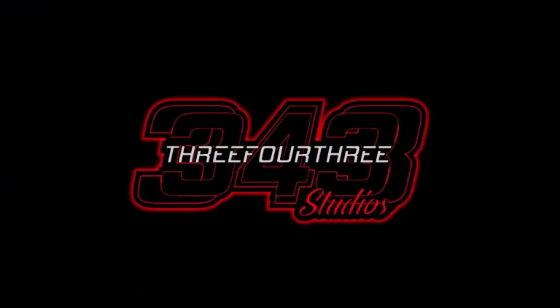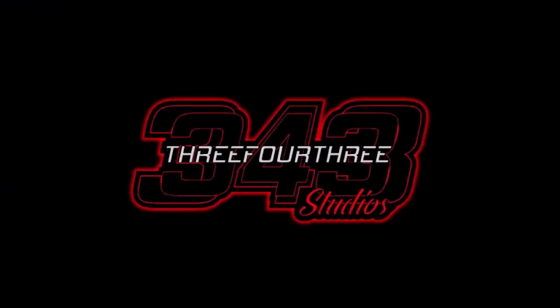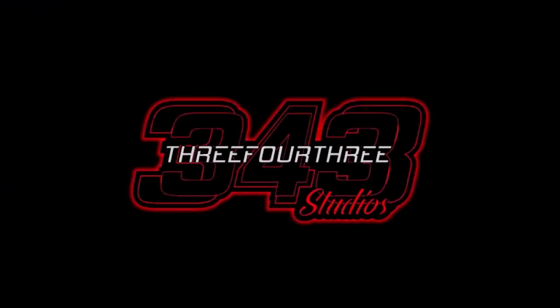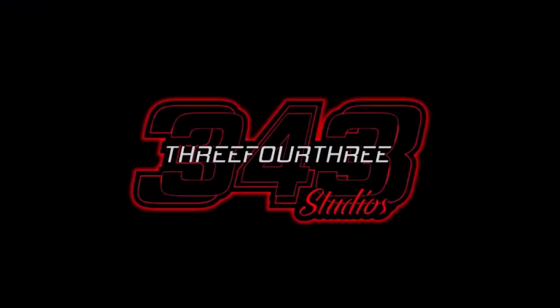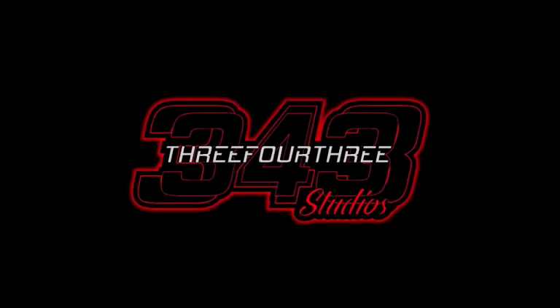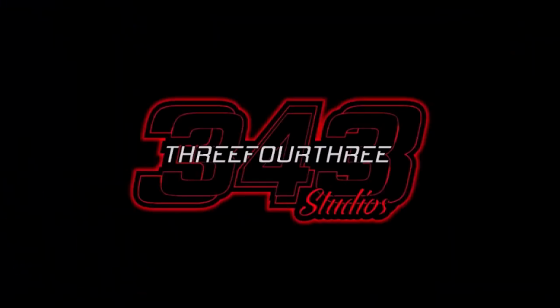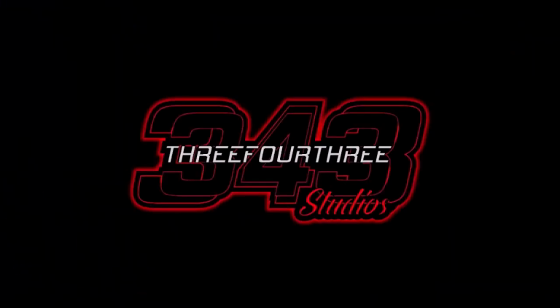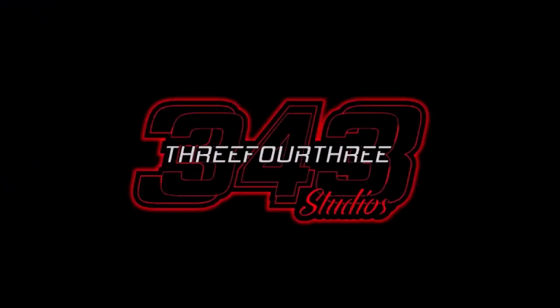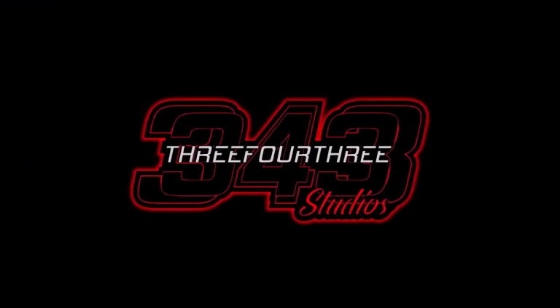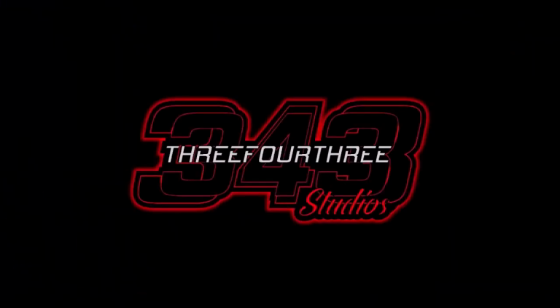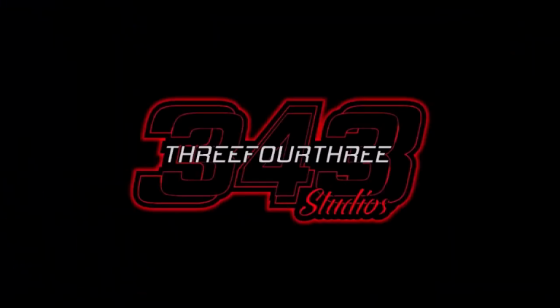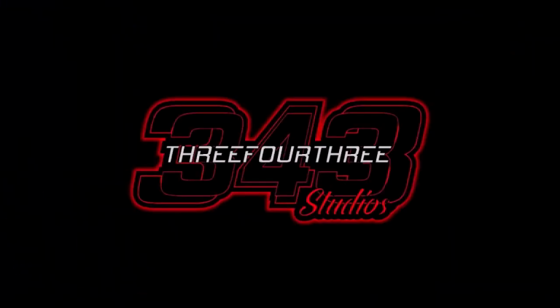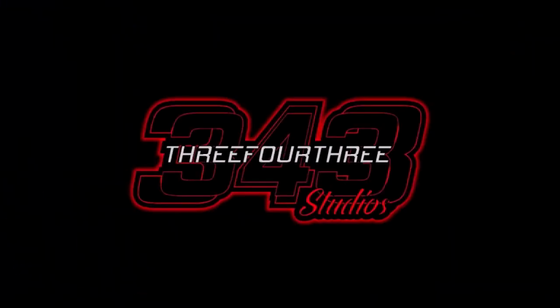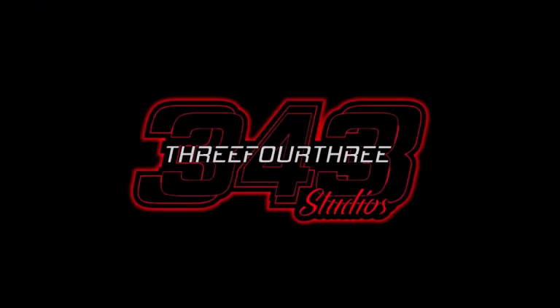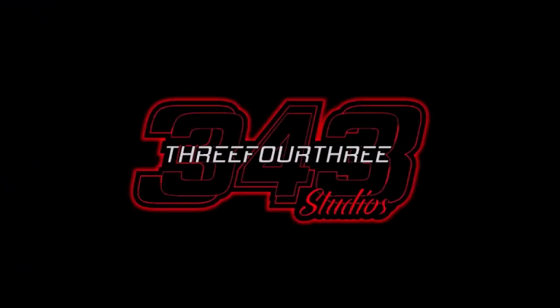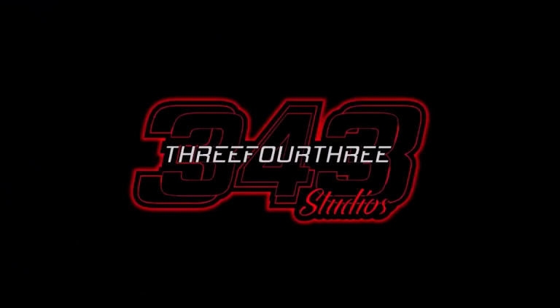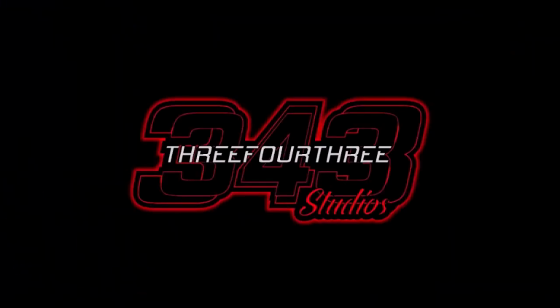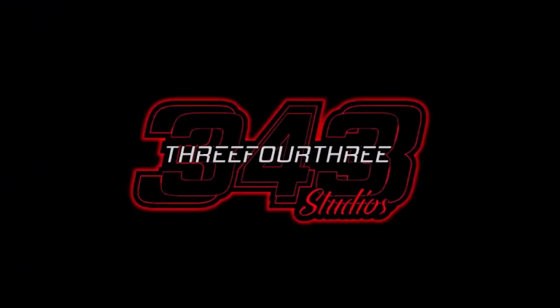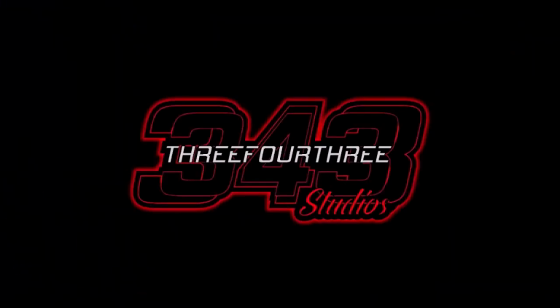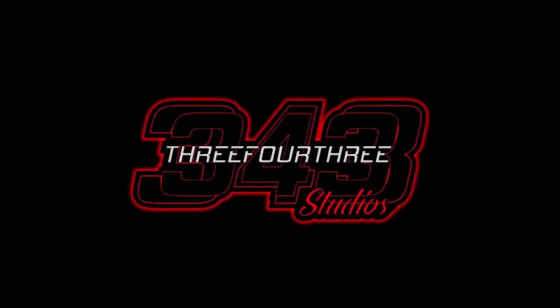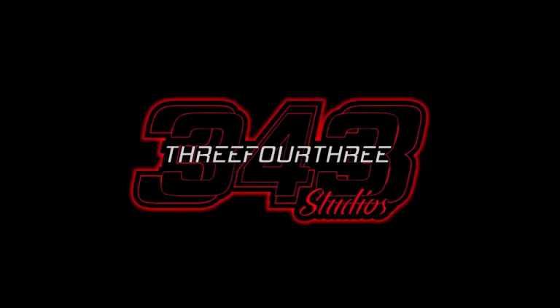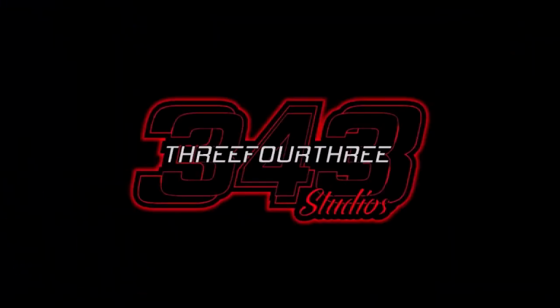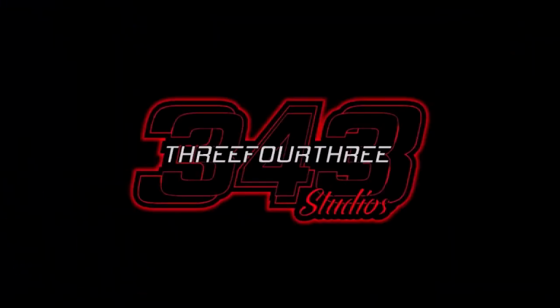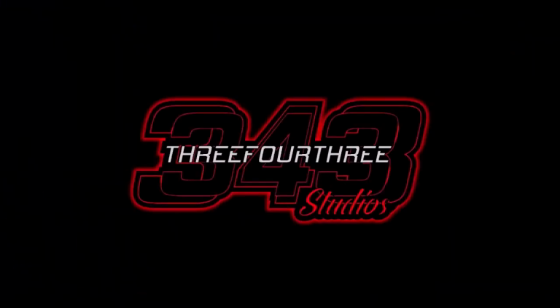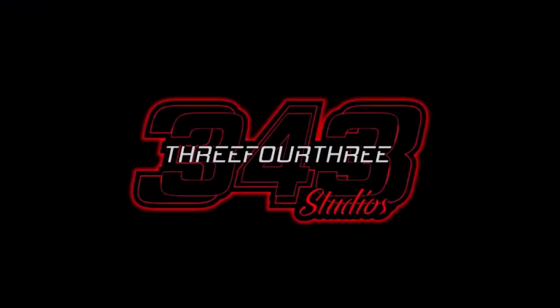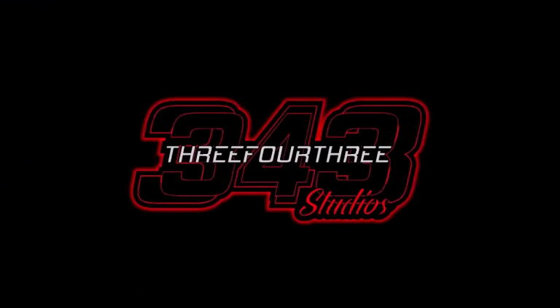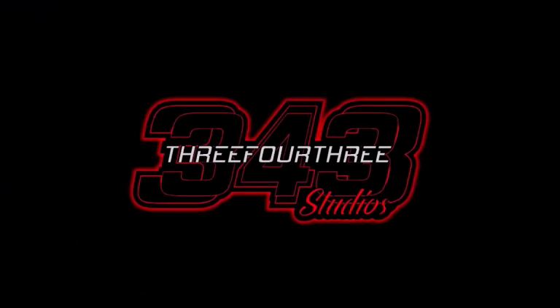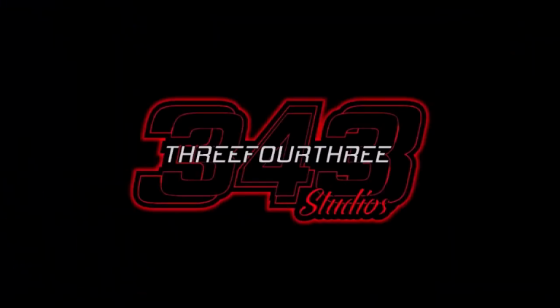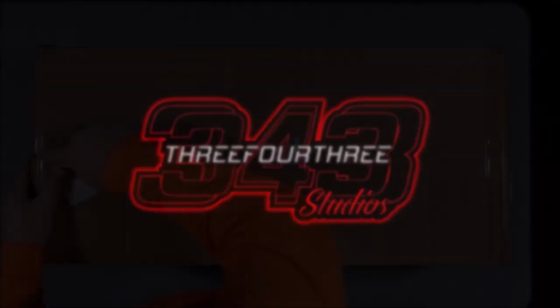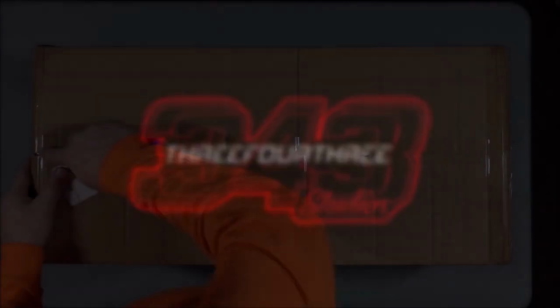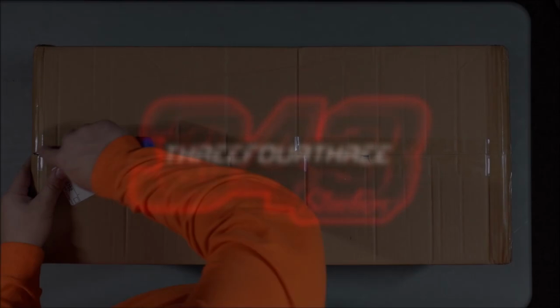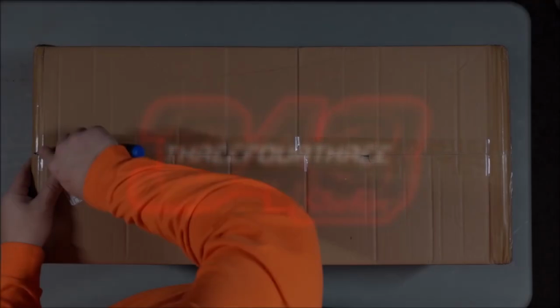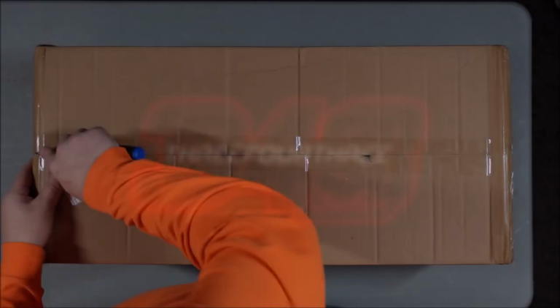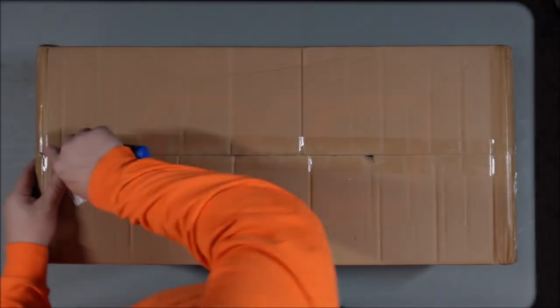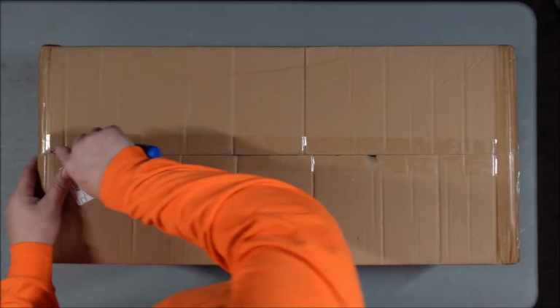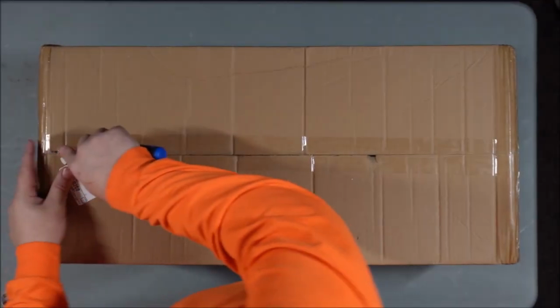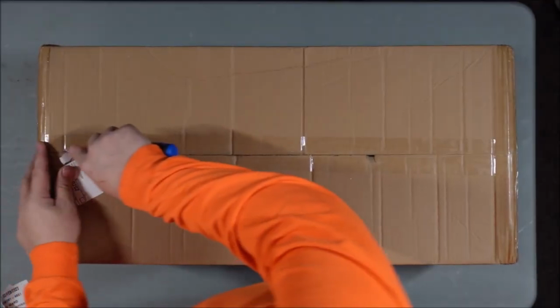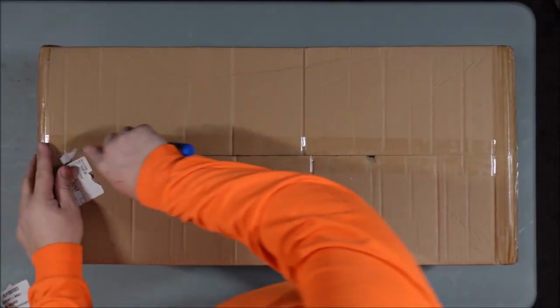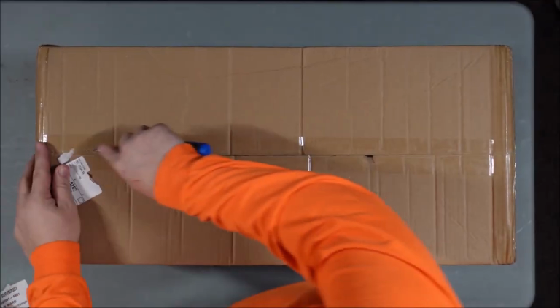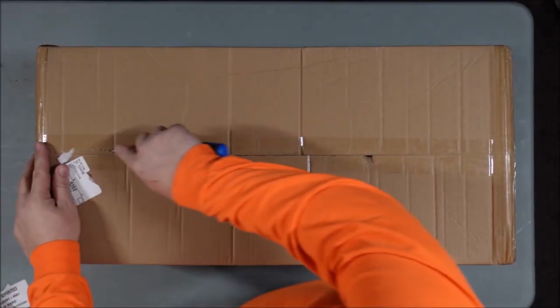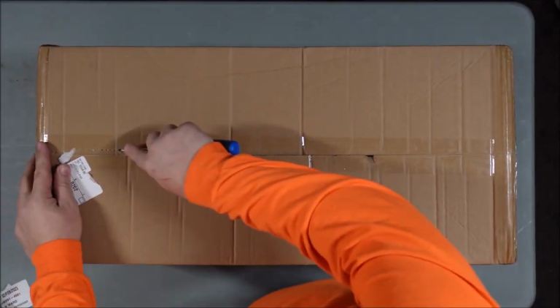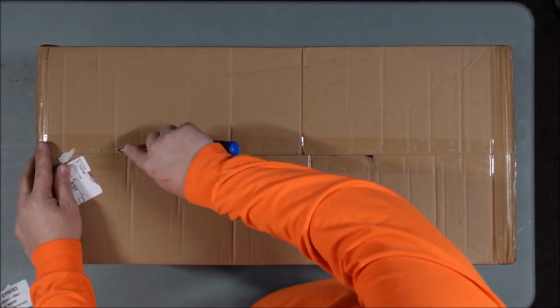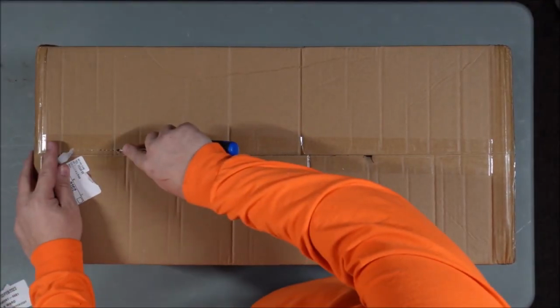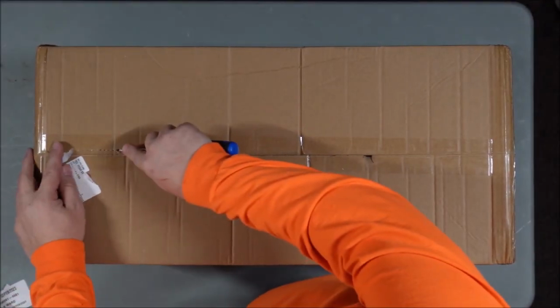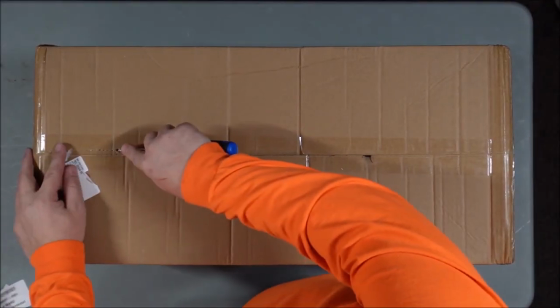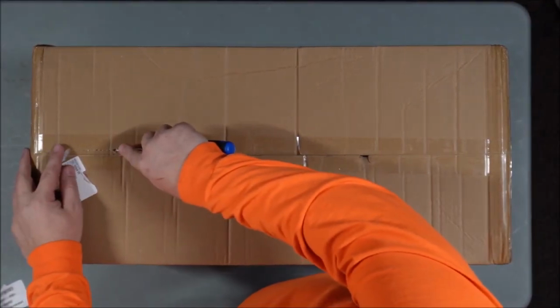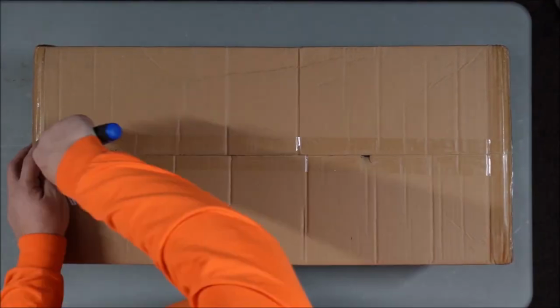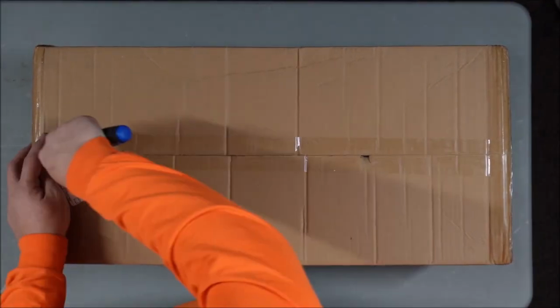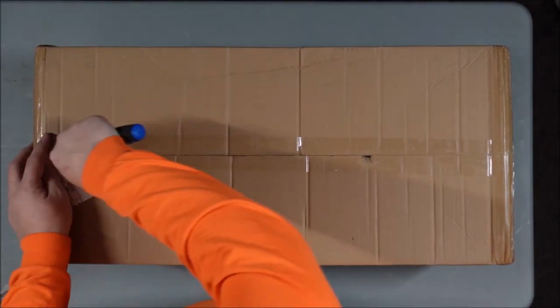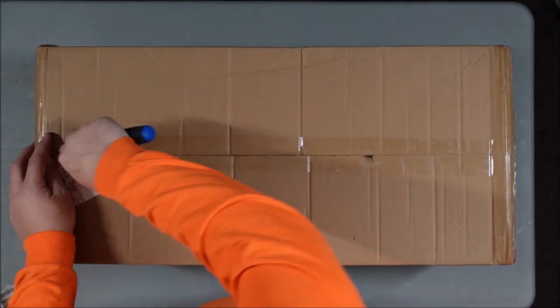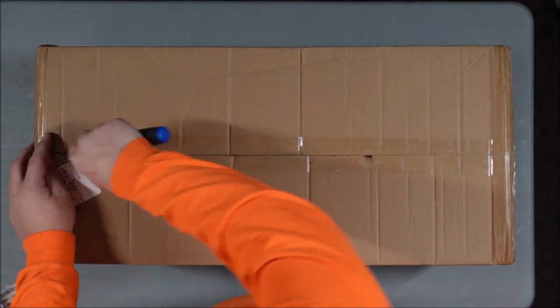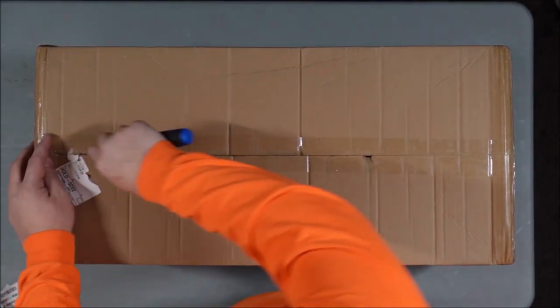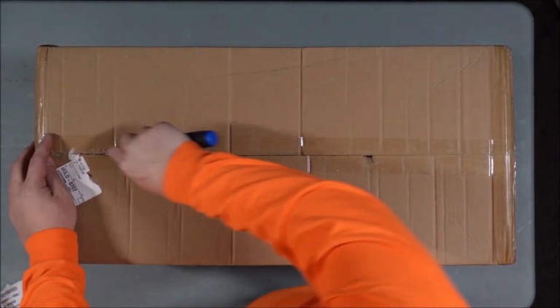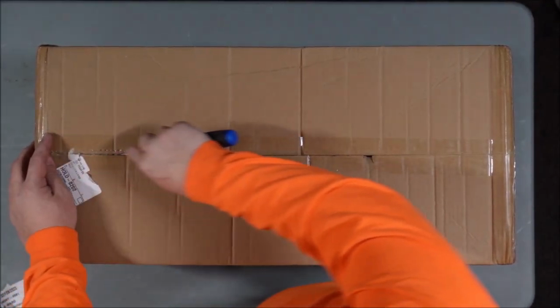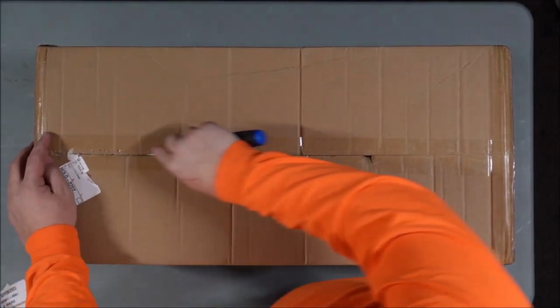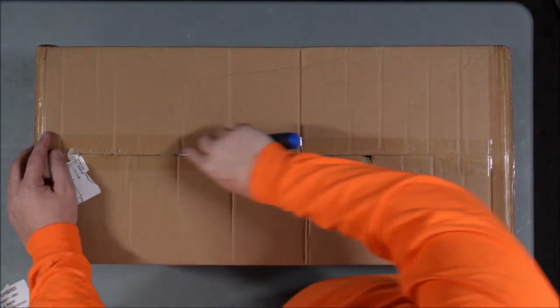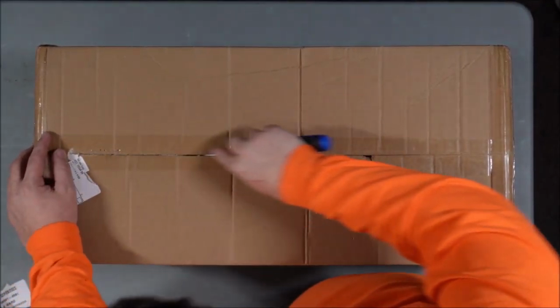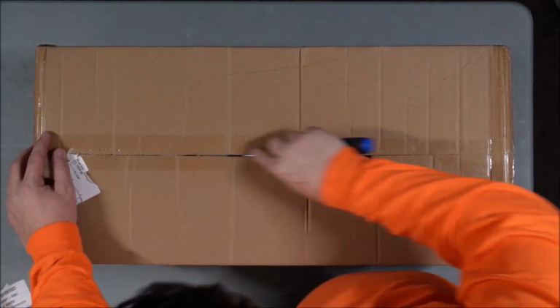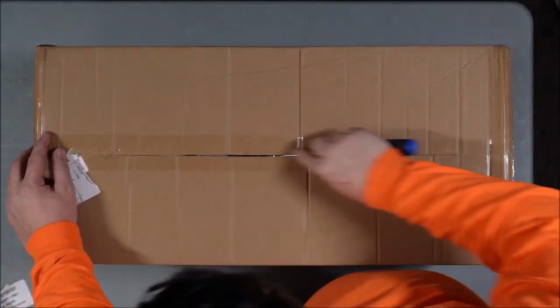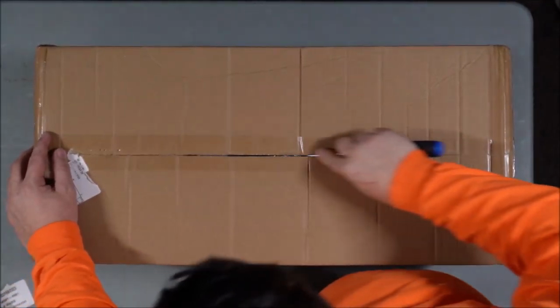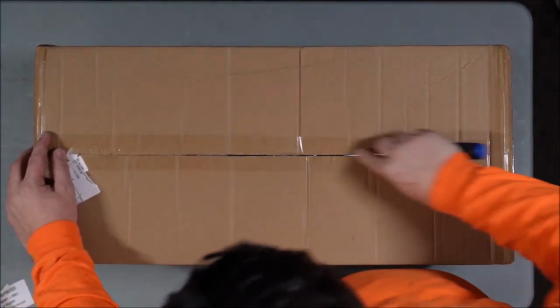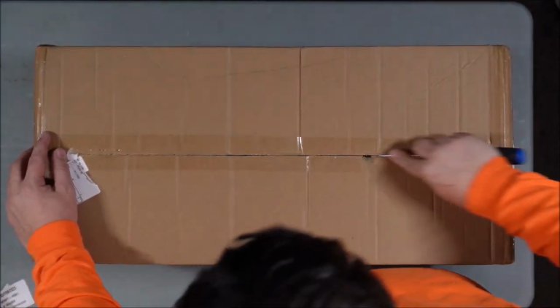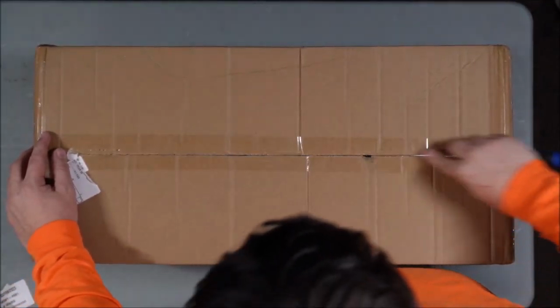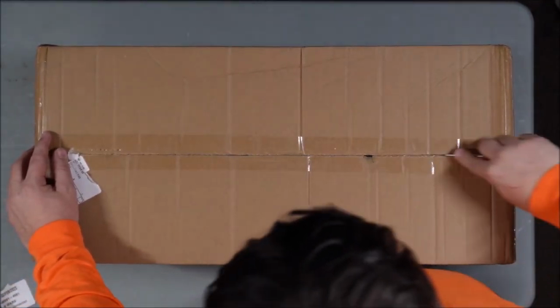This video is made possible by 343 Studio. We're going to cut this open.